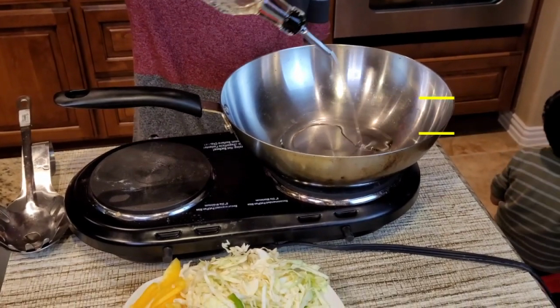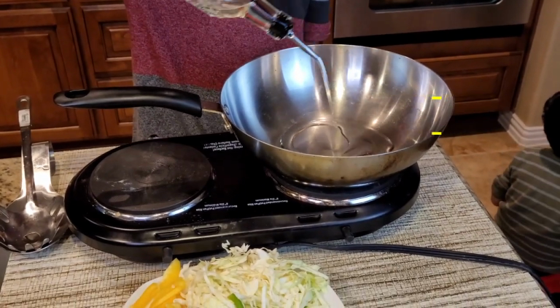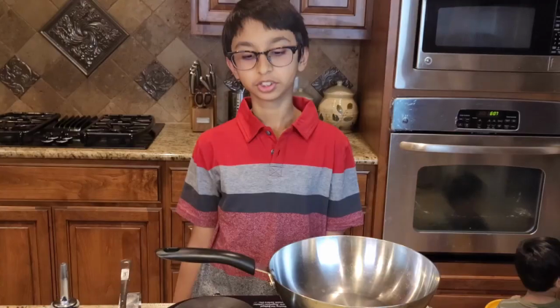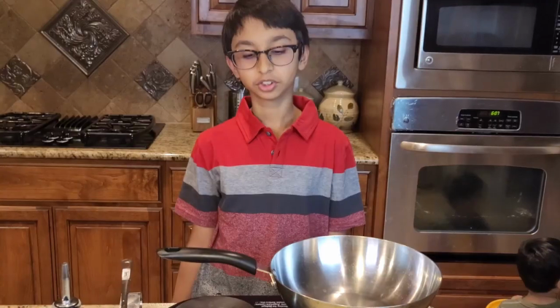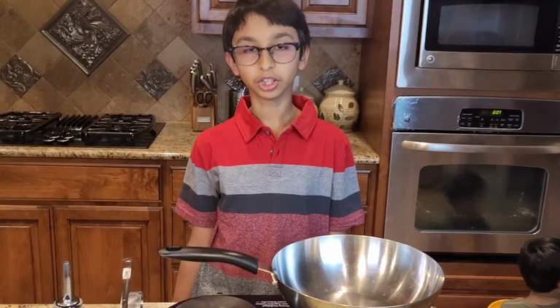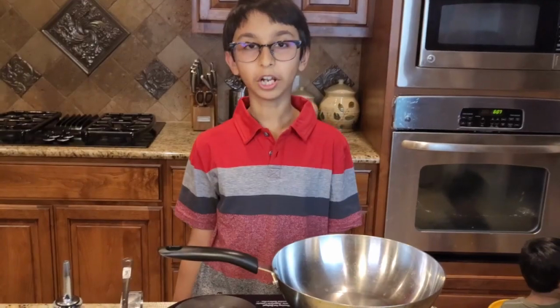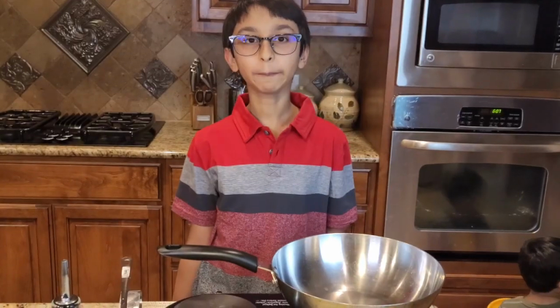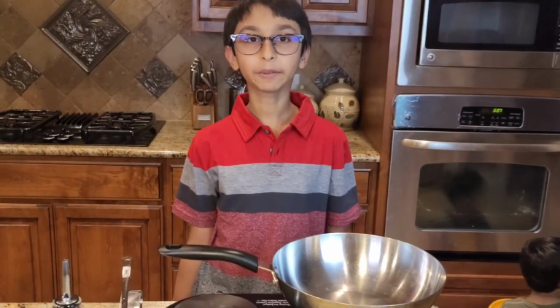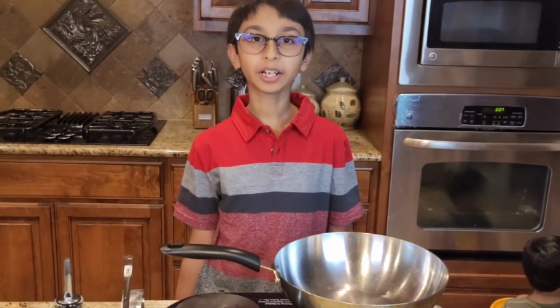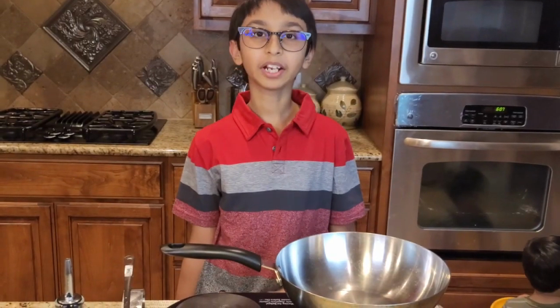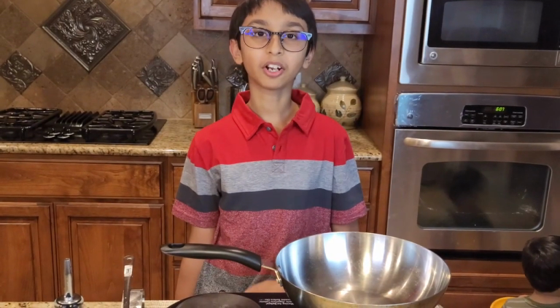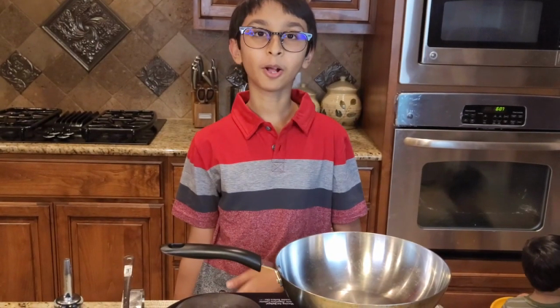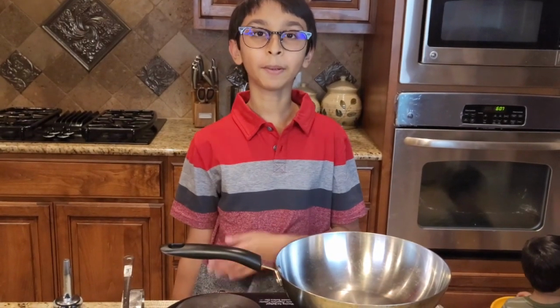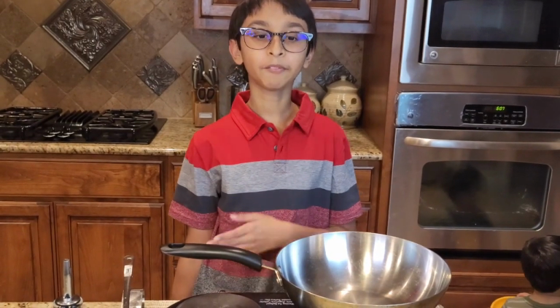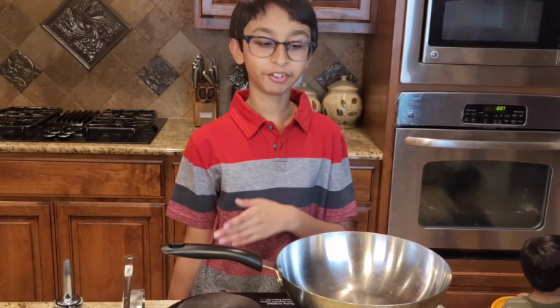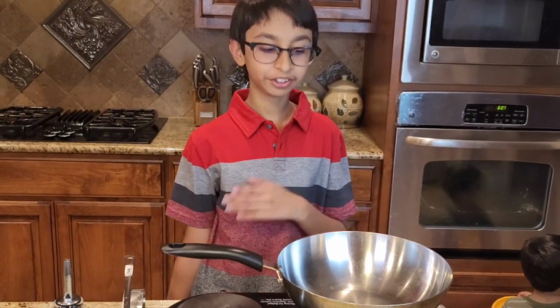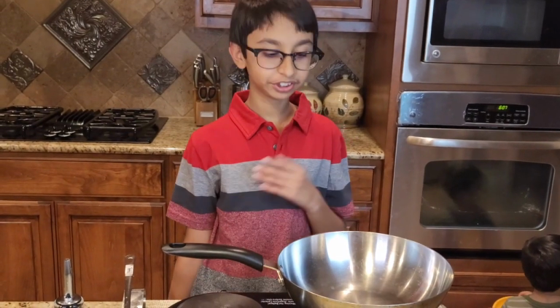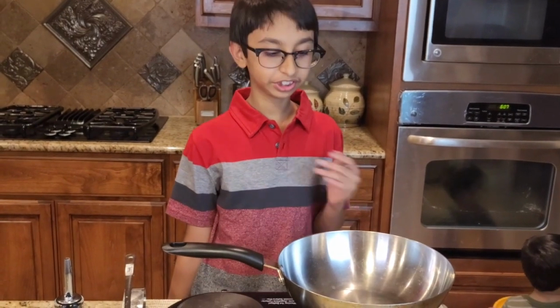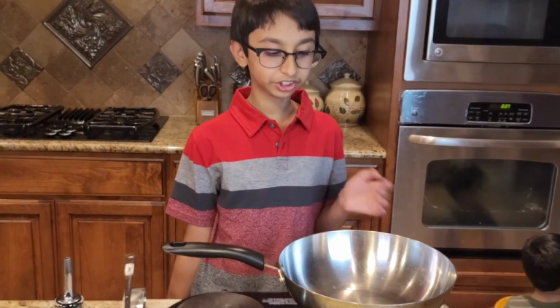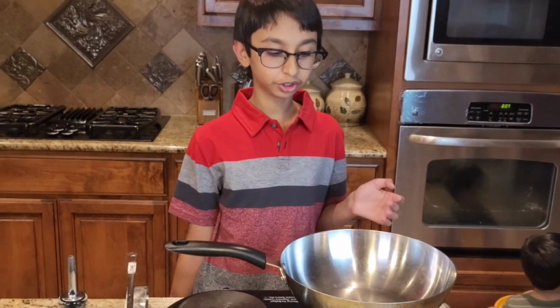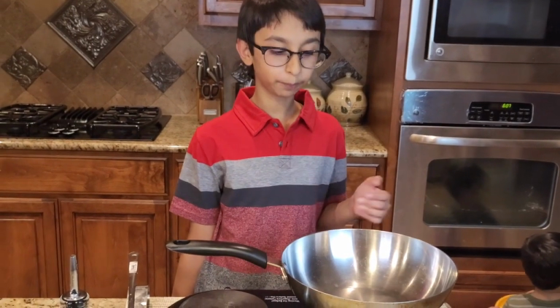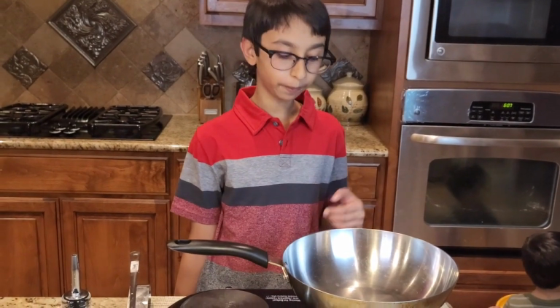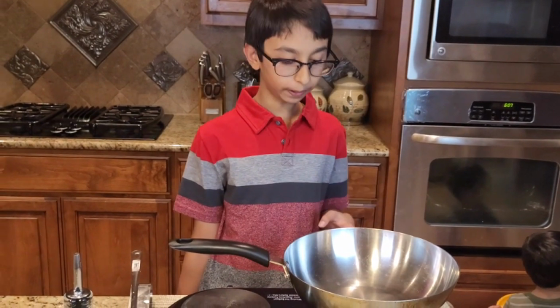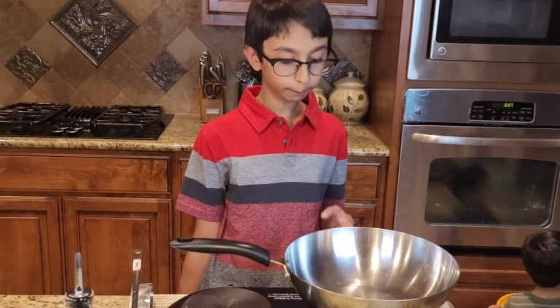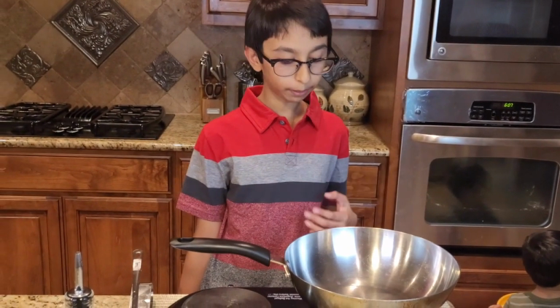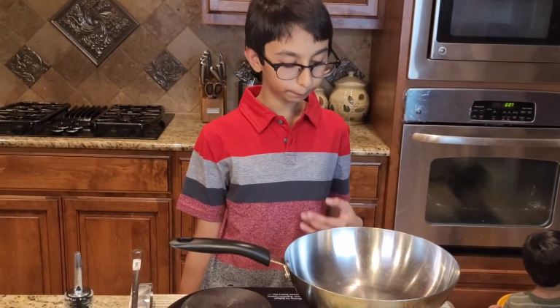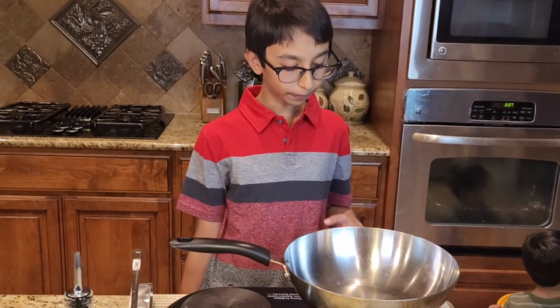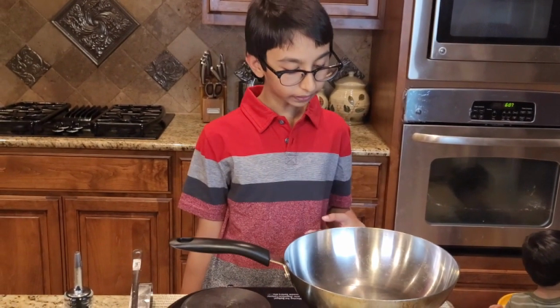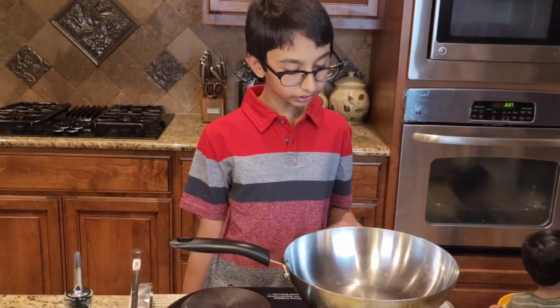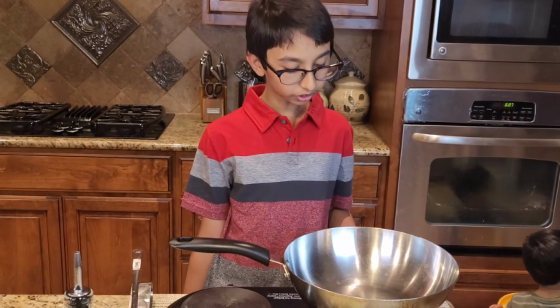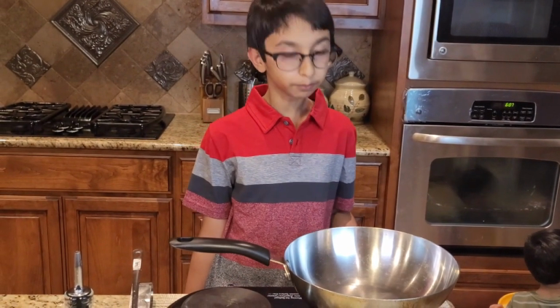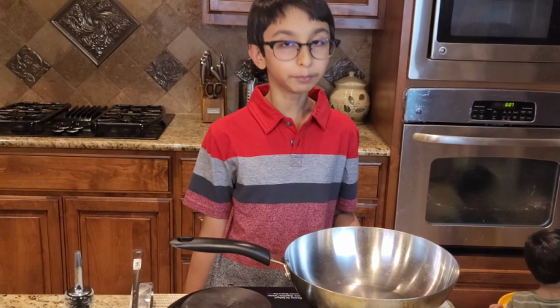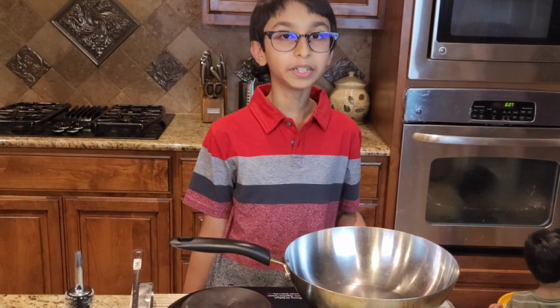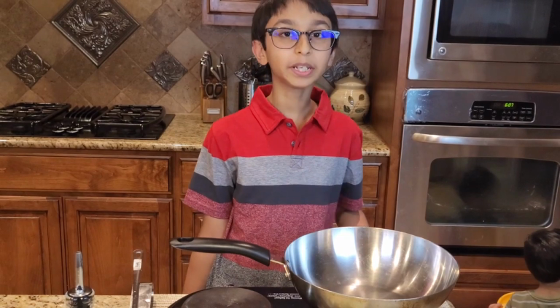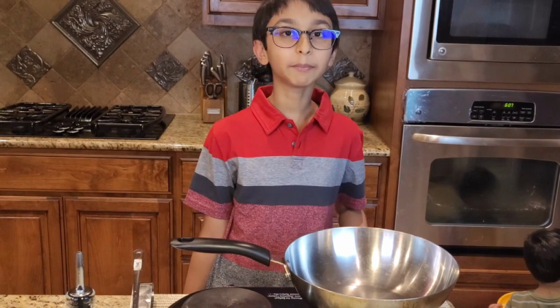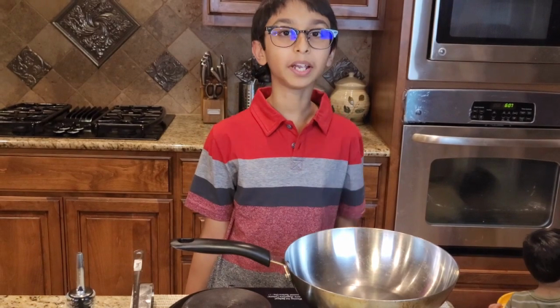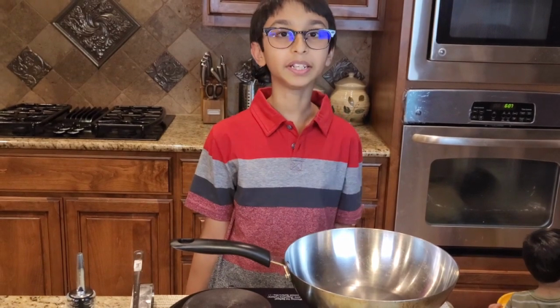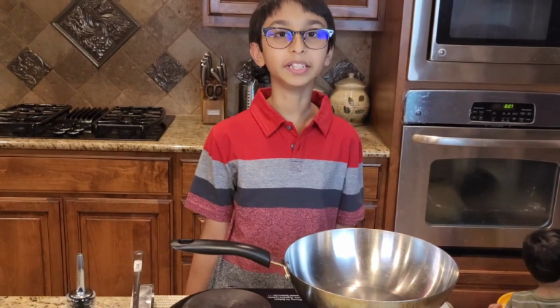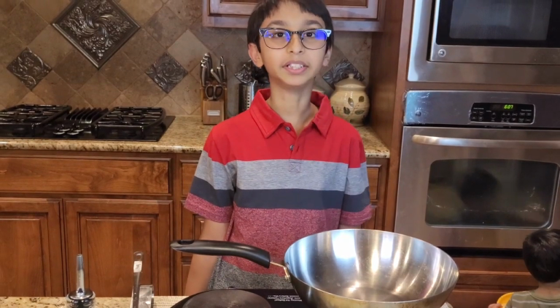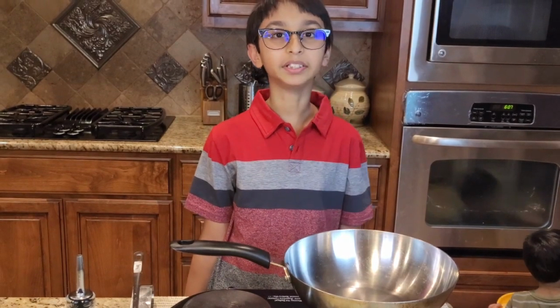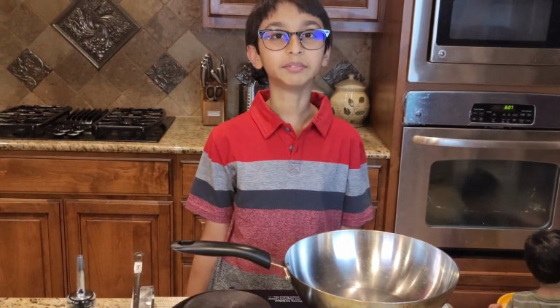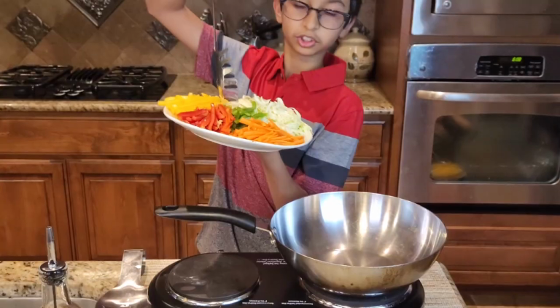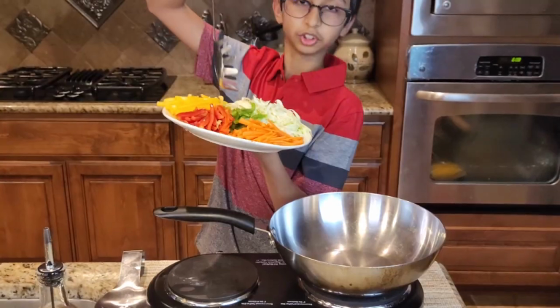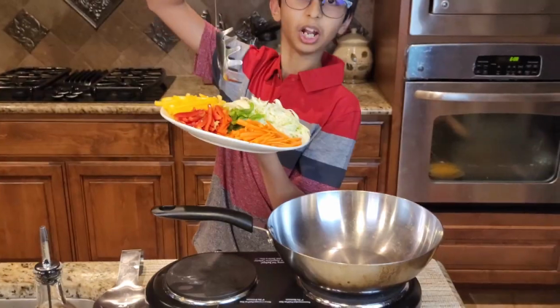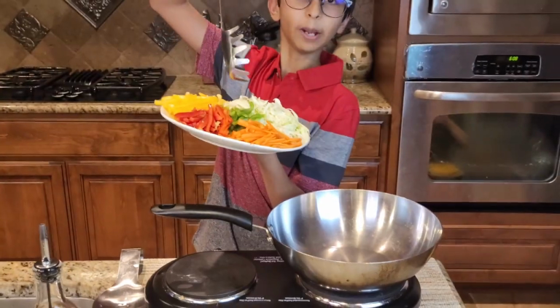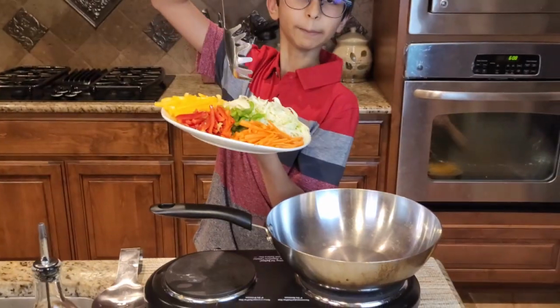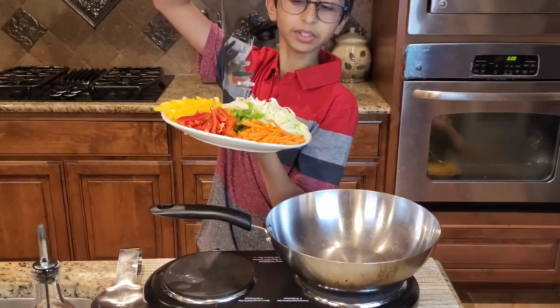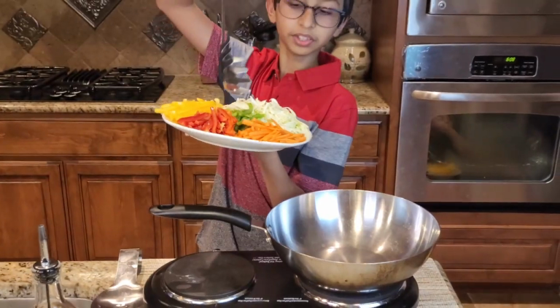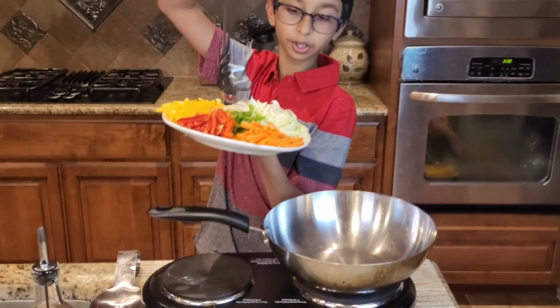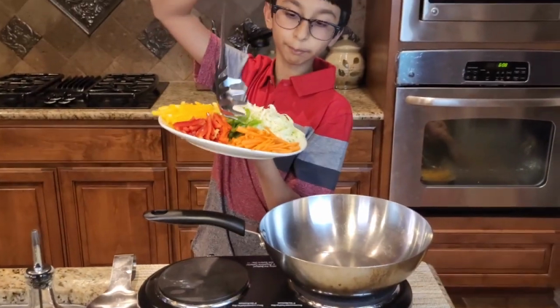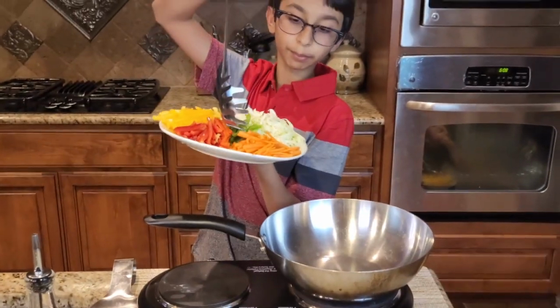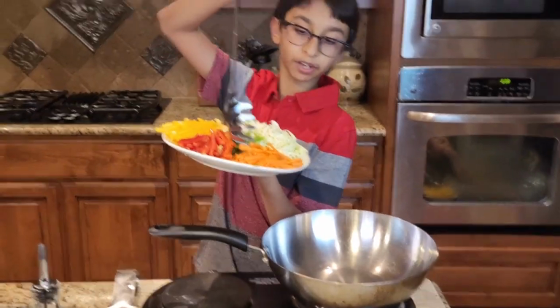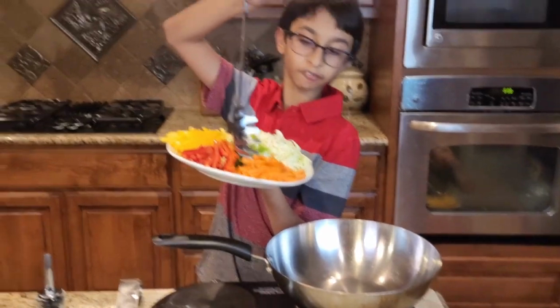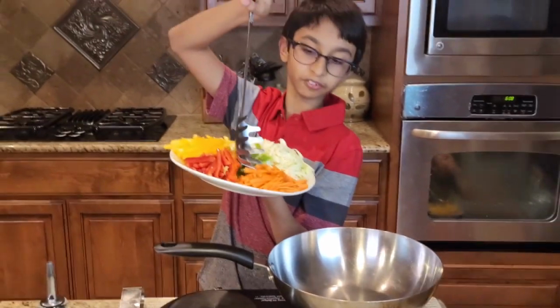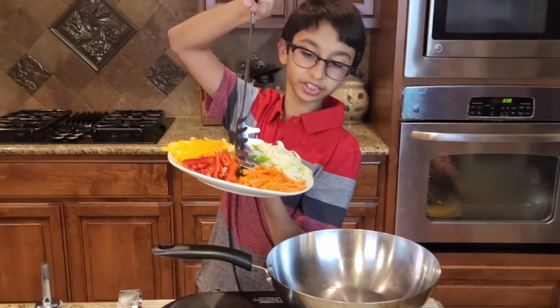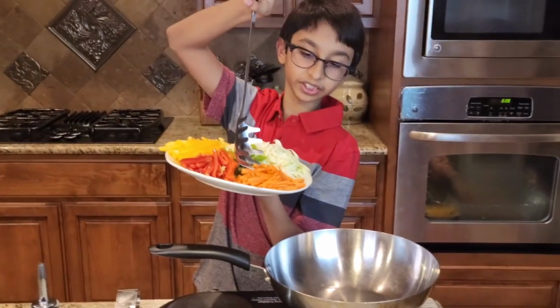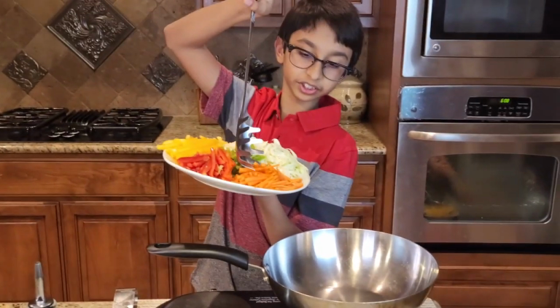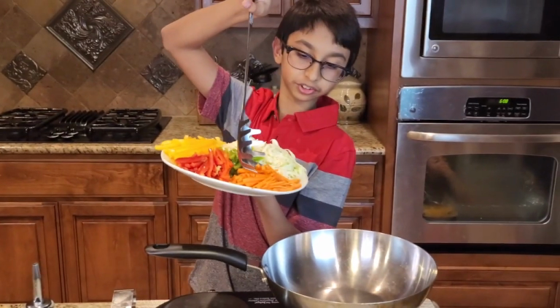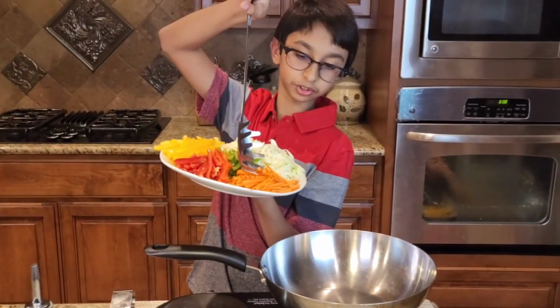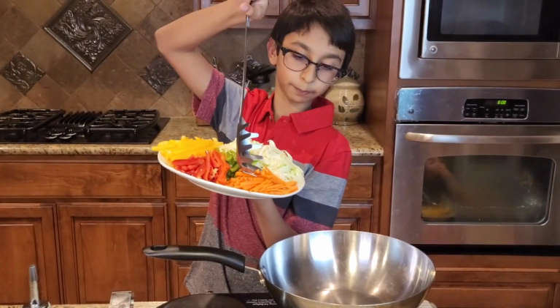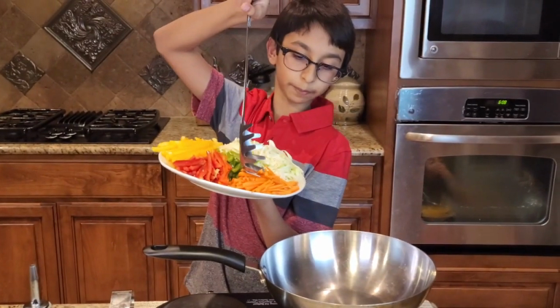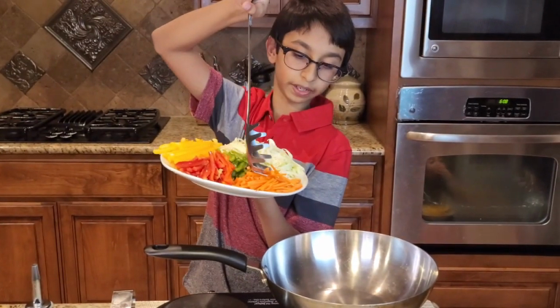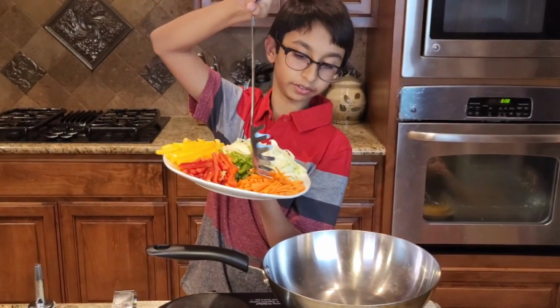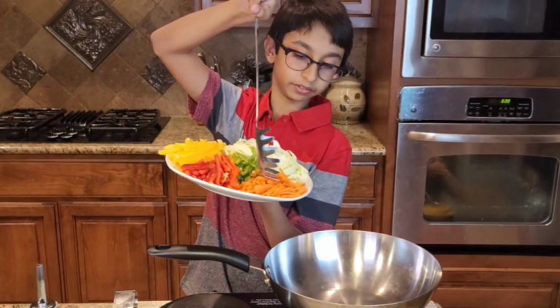Now I'm going to add all my veggies into the pan. My pan is on medium-high heat, so now I'm going to dump everything into the pan.